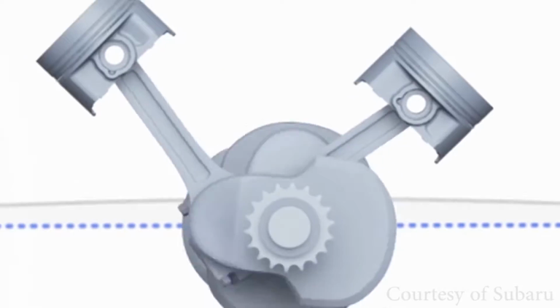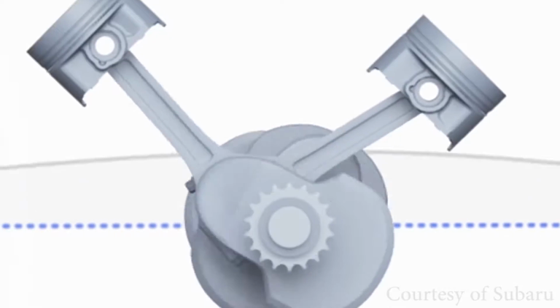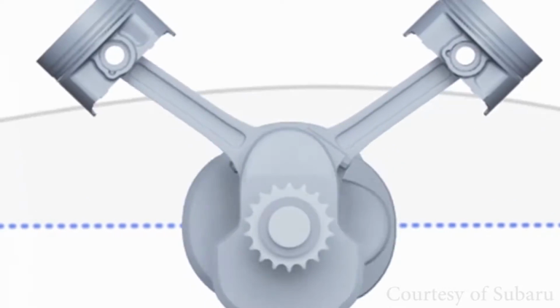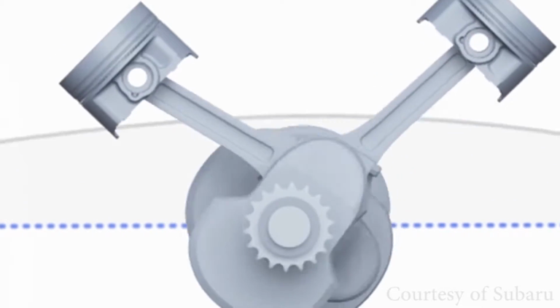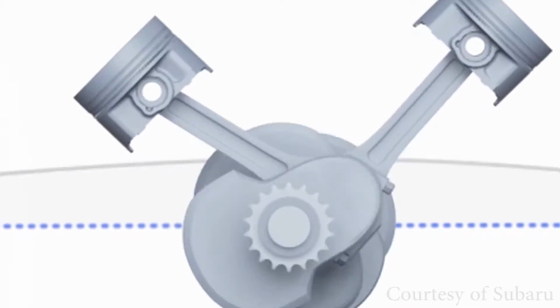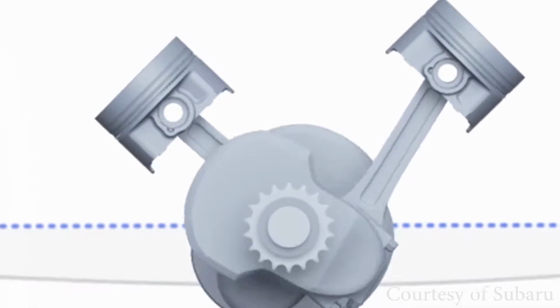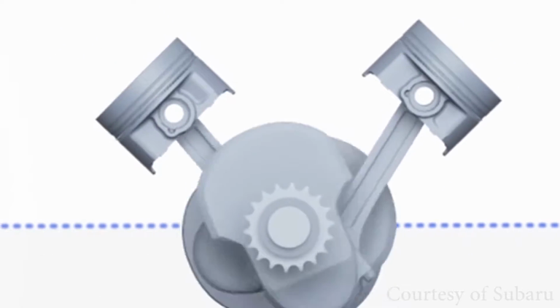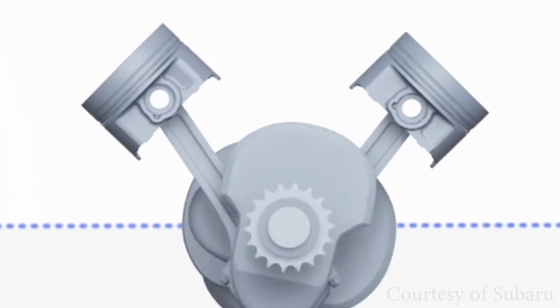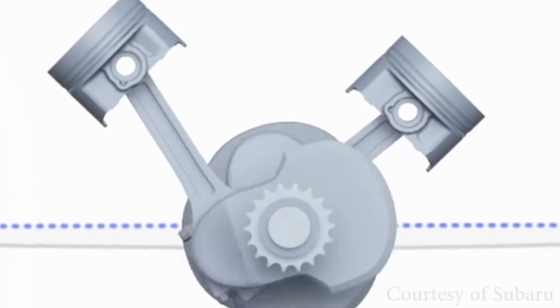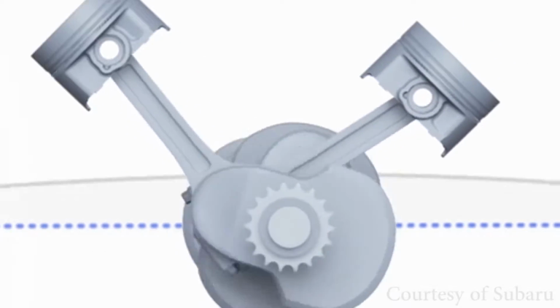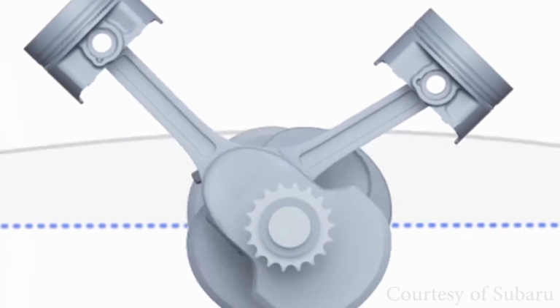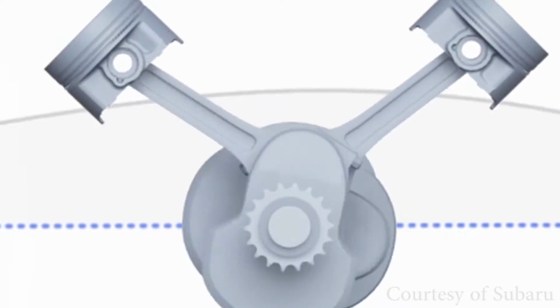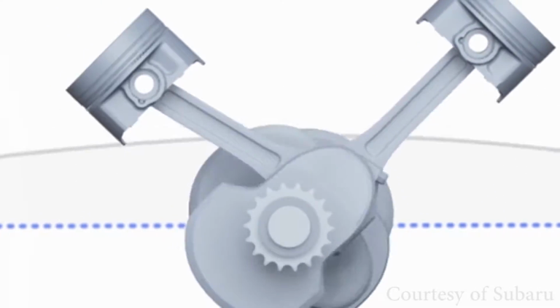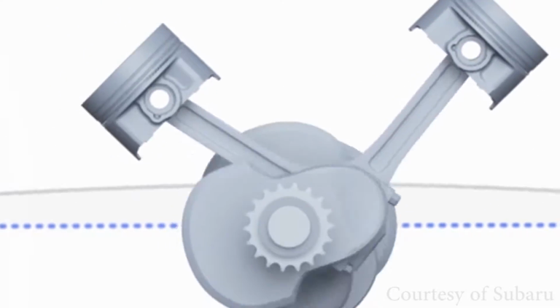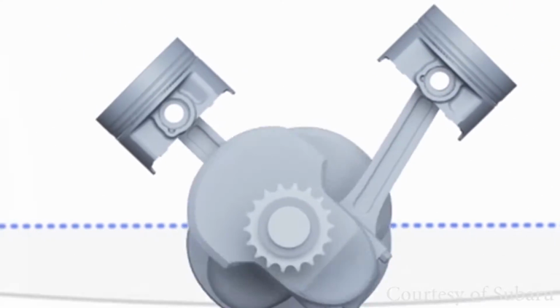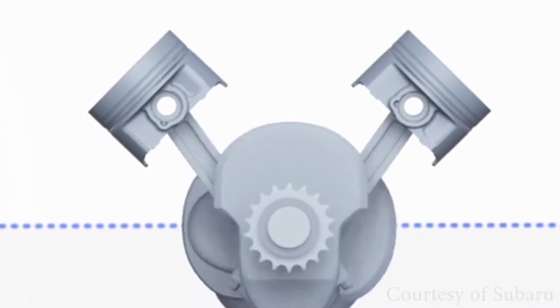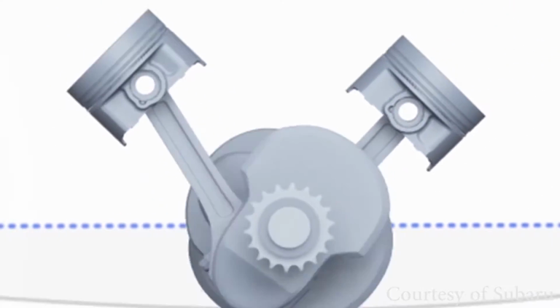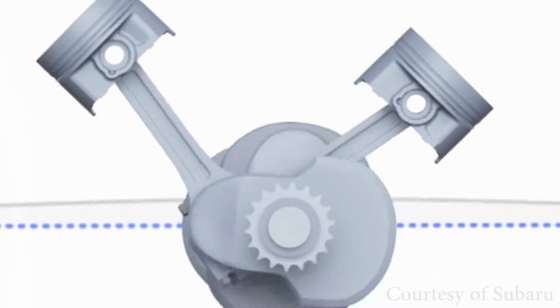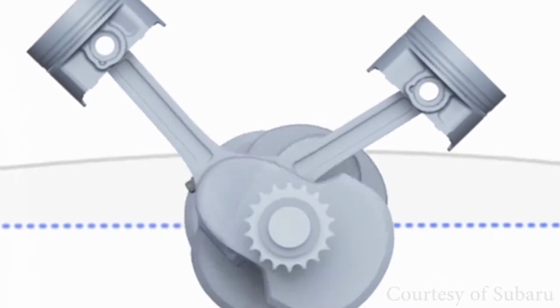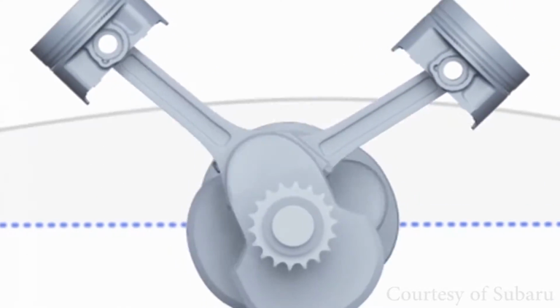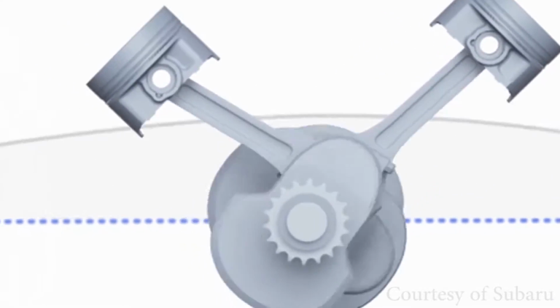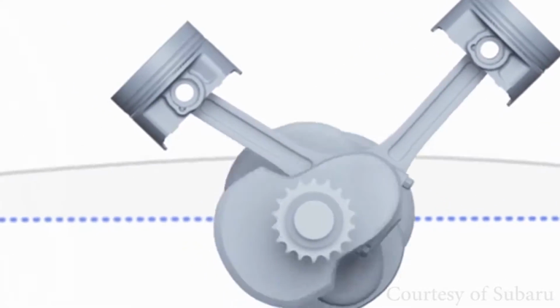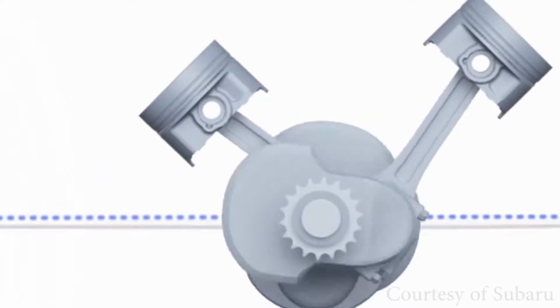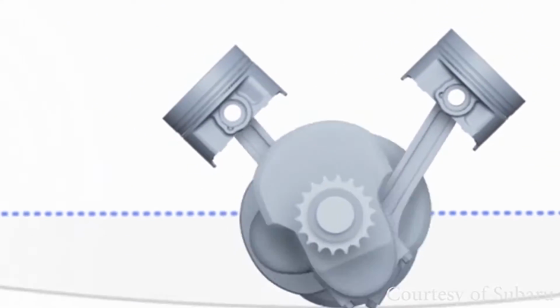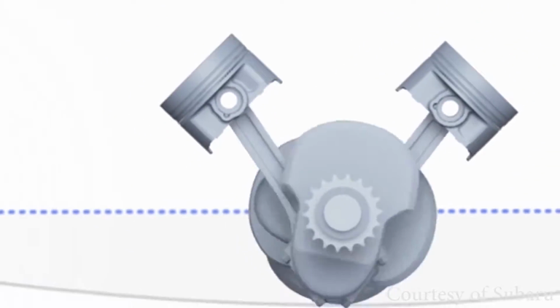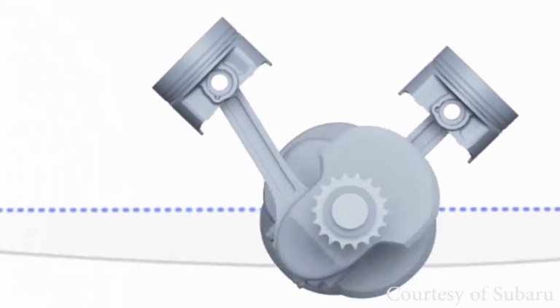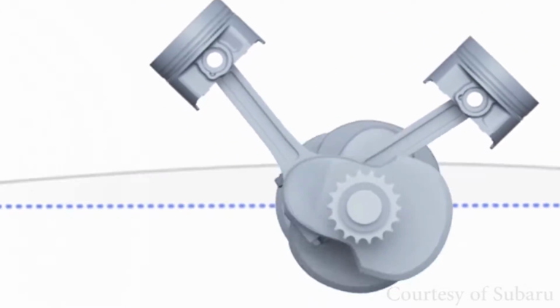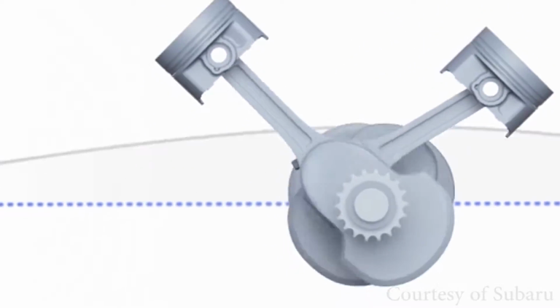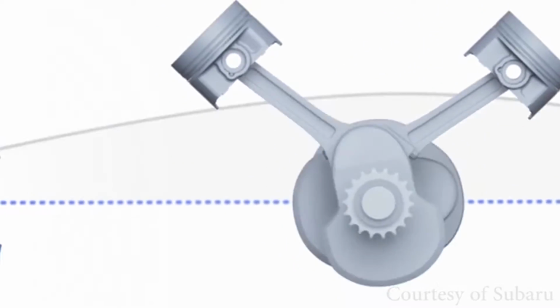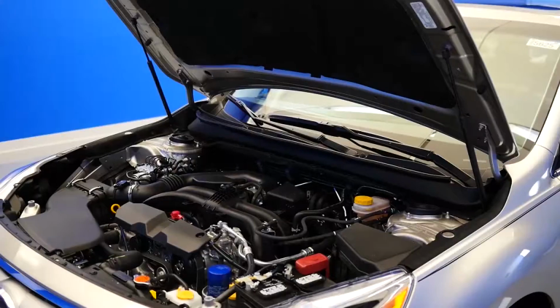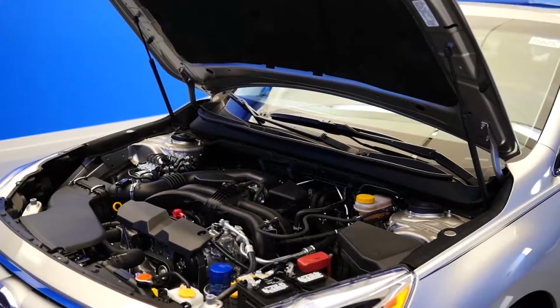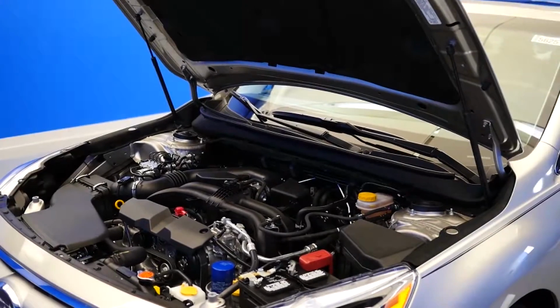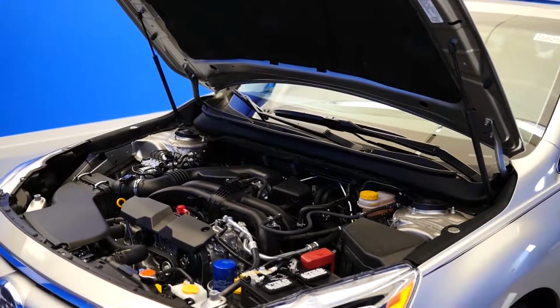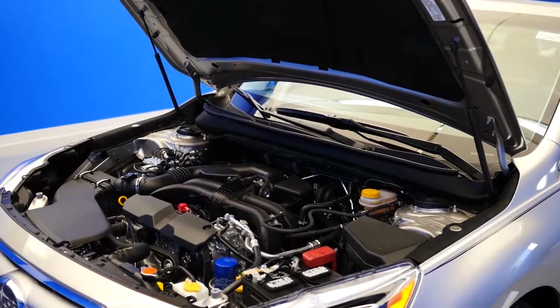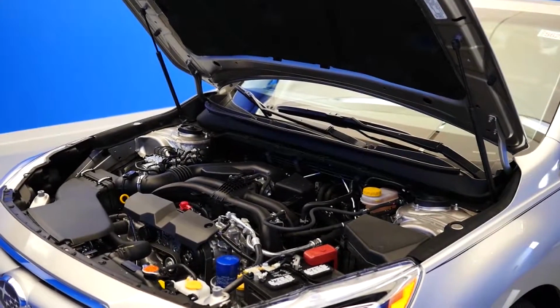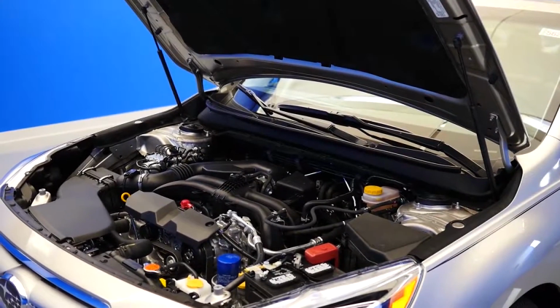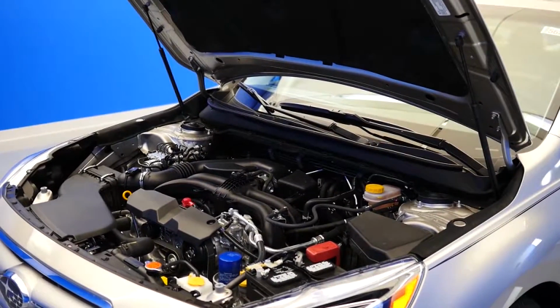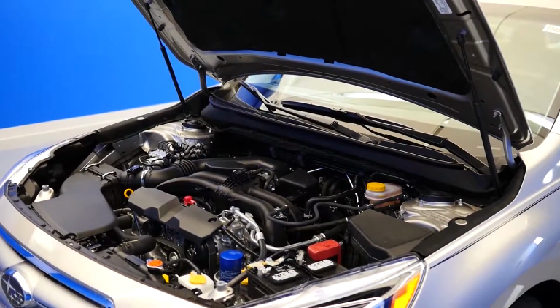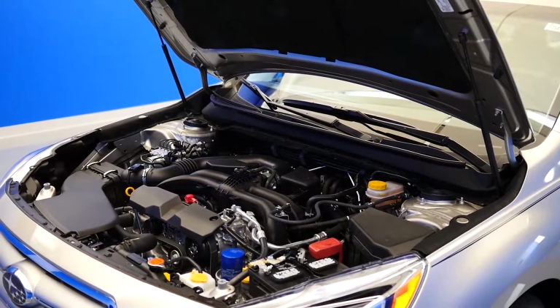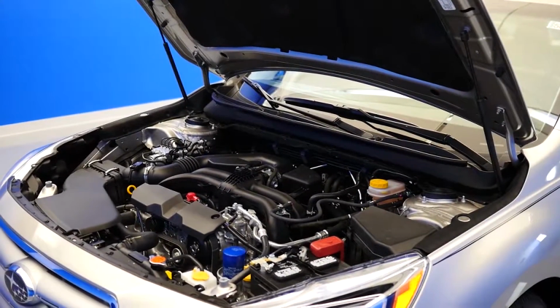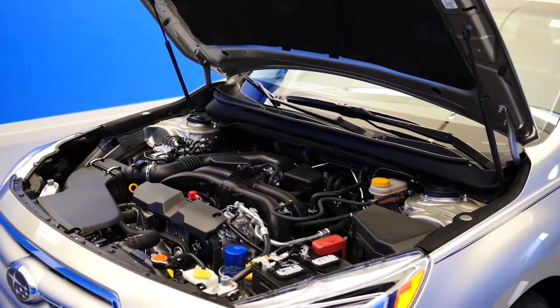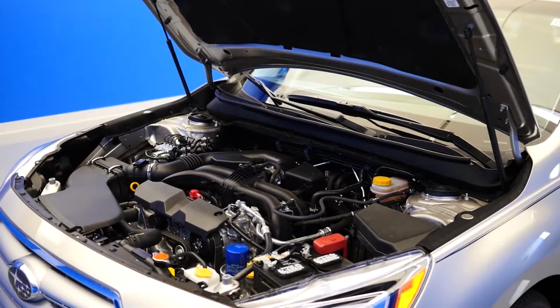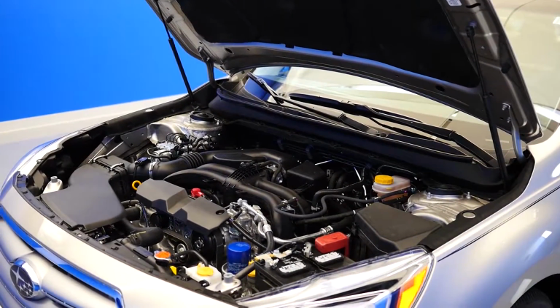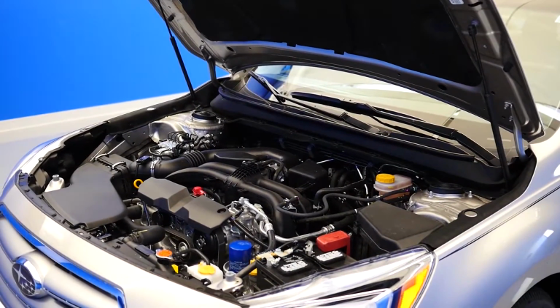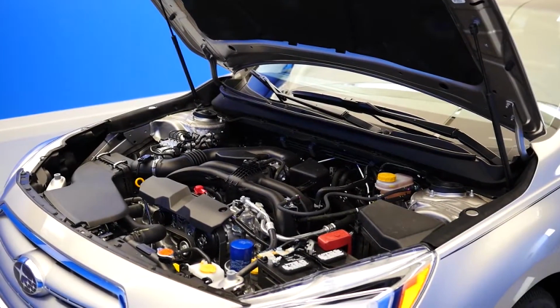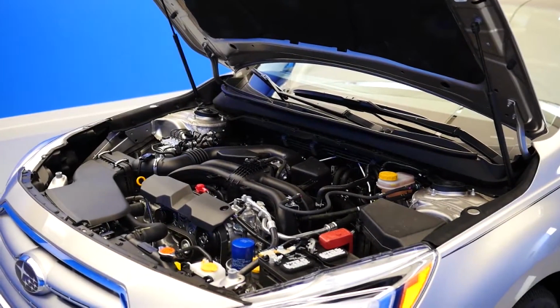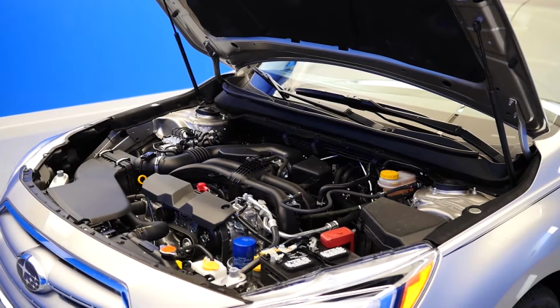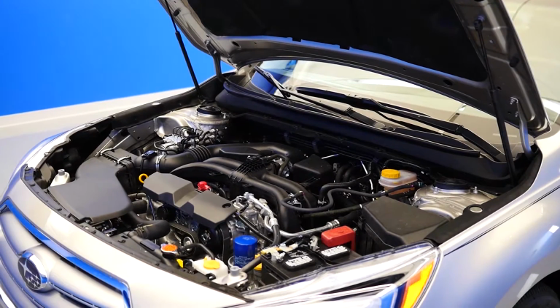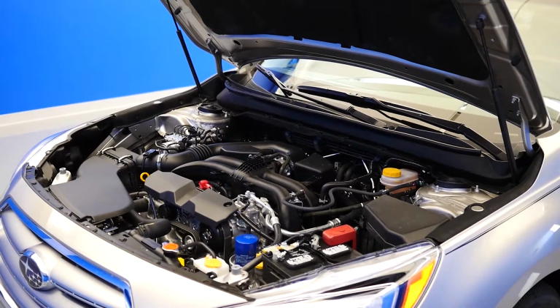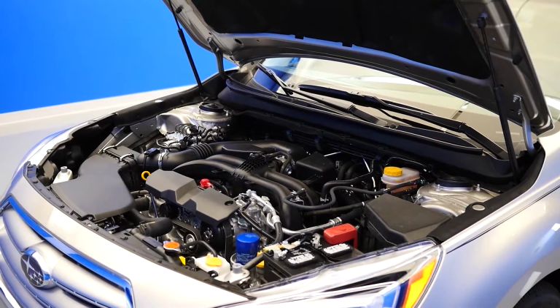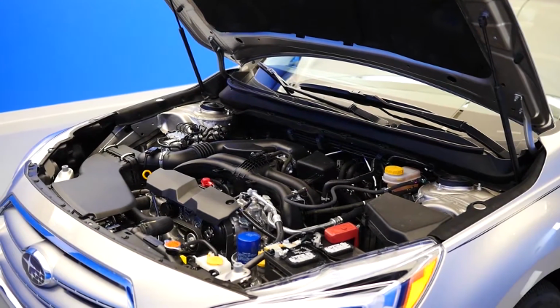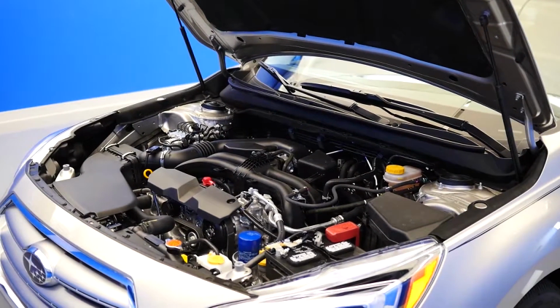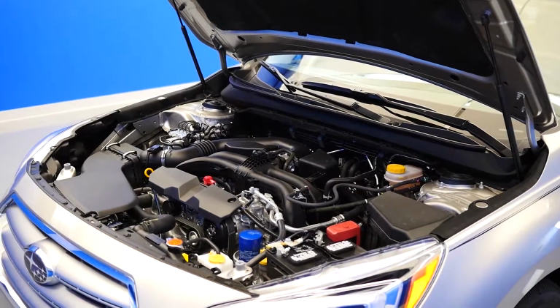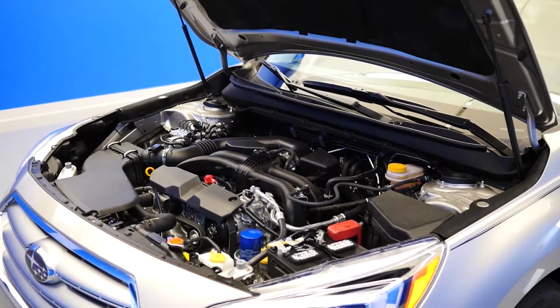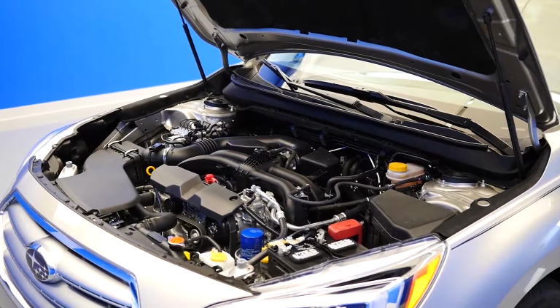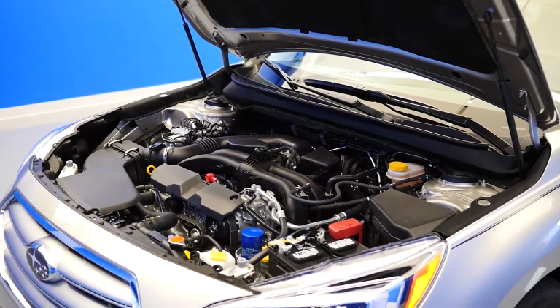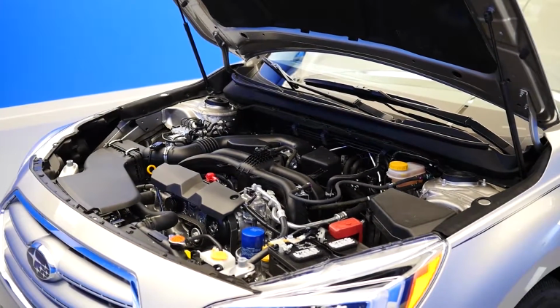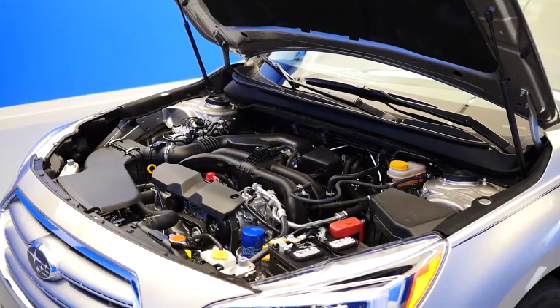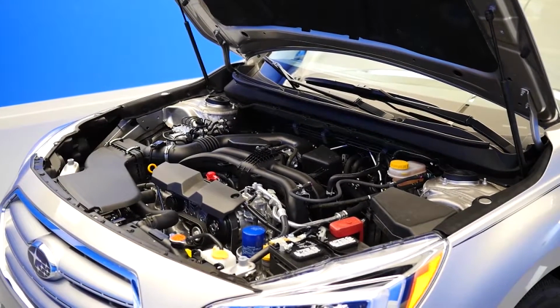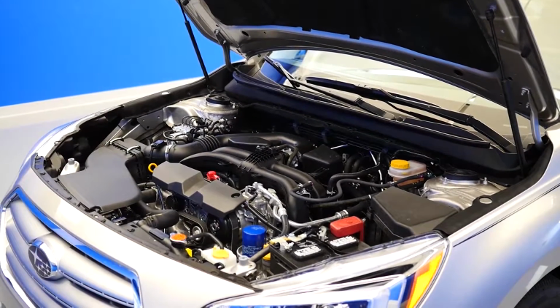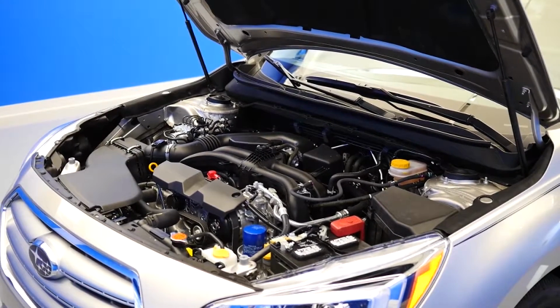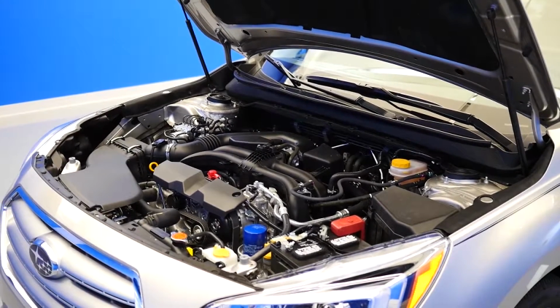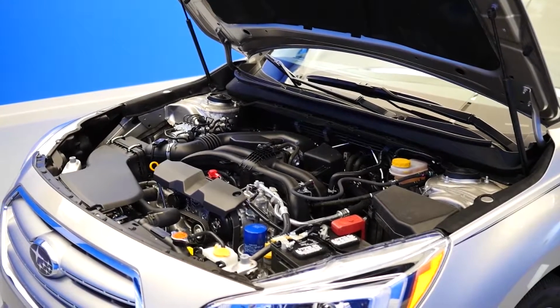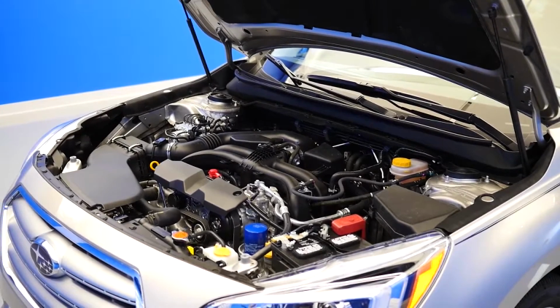In the event of a frontal accident, the Boxer engine's low center of gravity allows the engine to drop below the passenger compartment instead of into it.